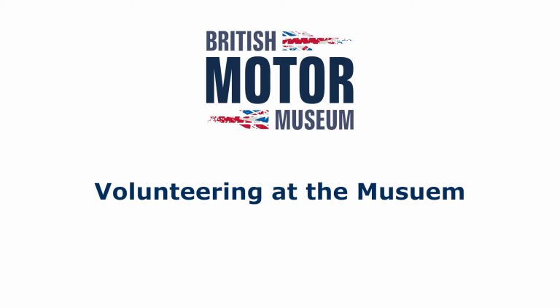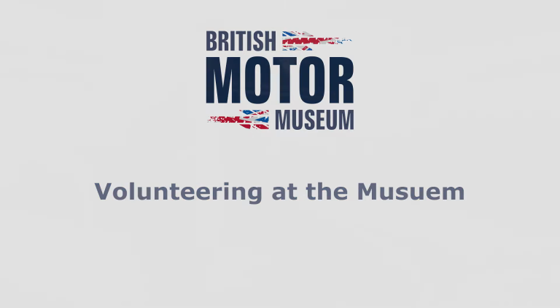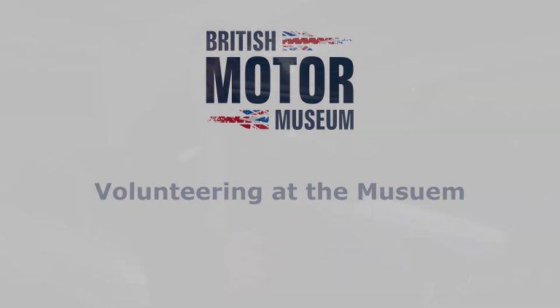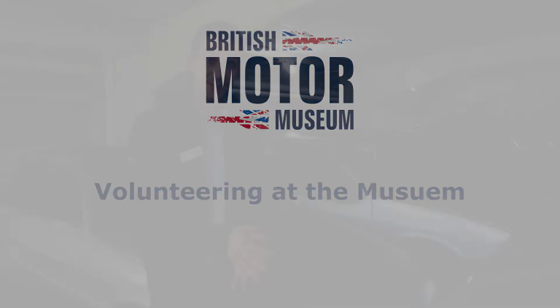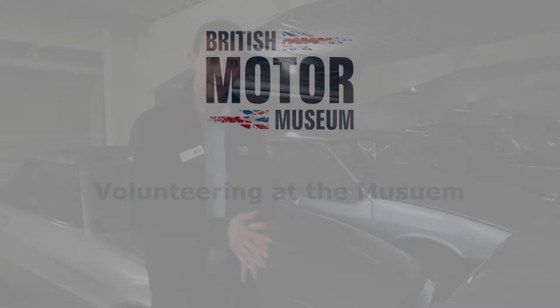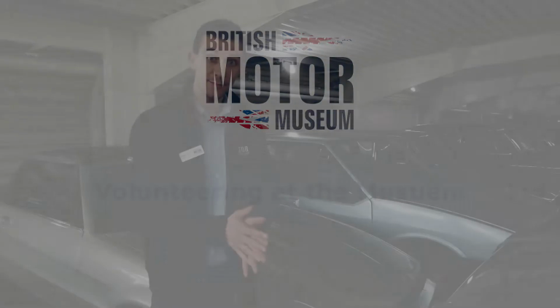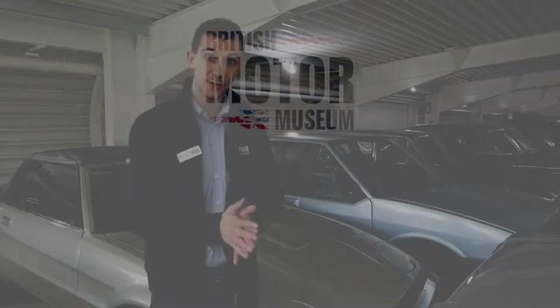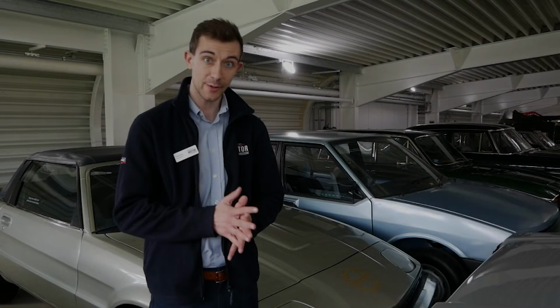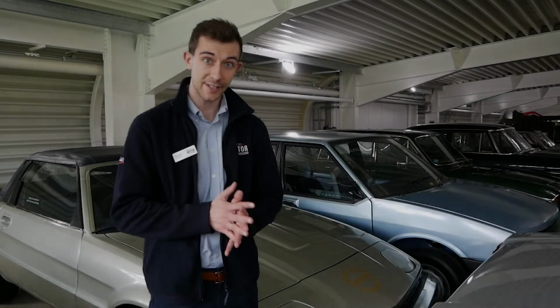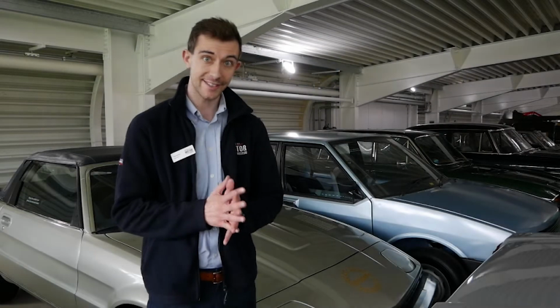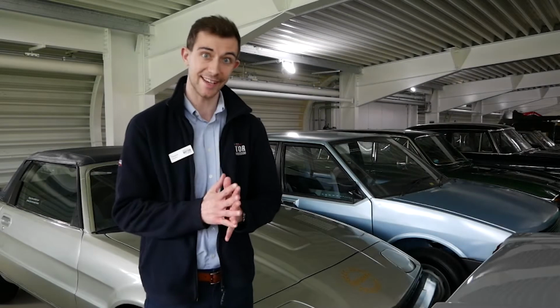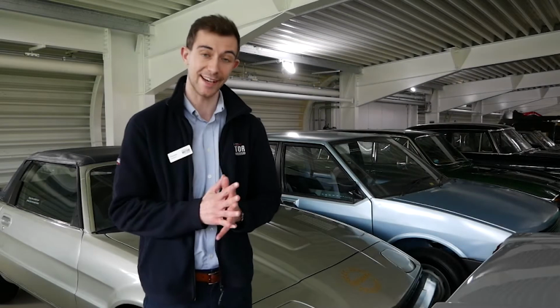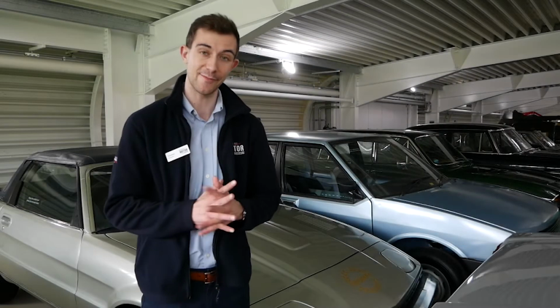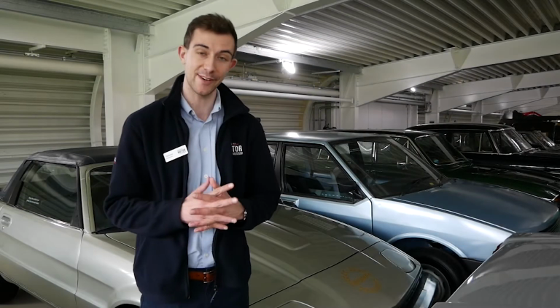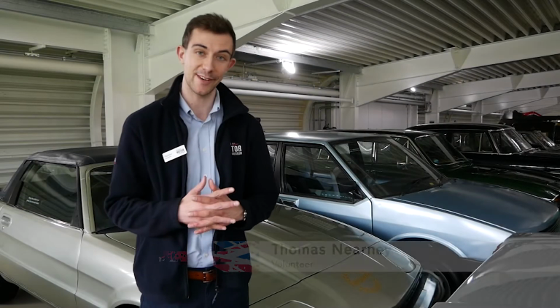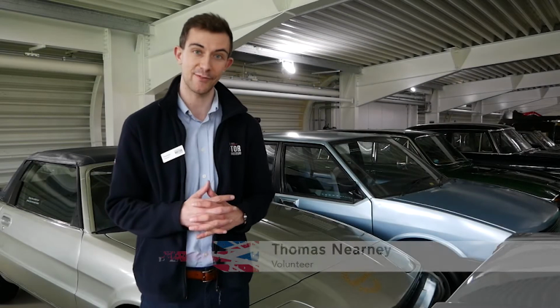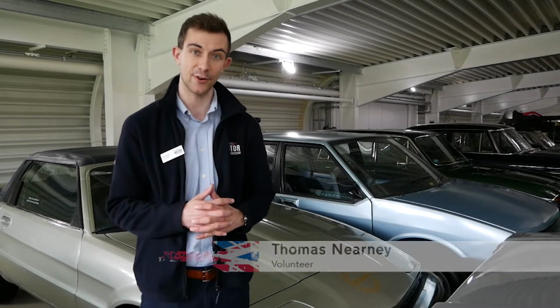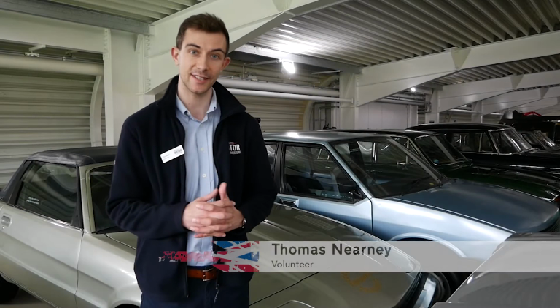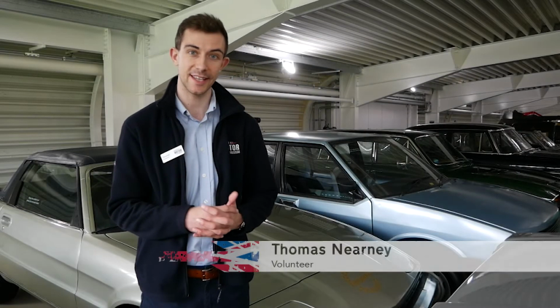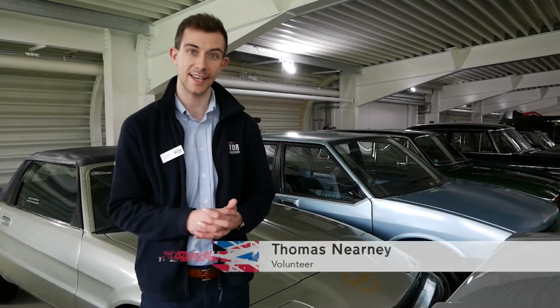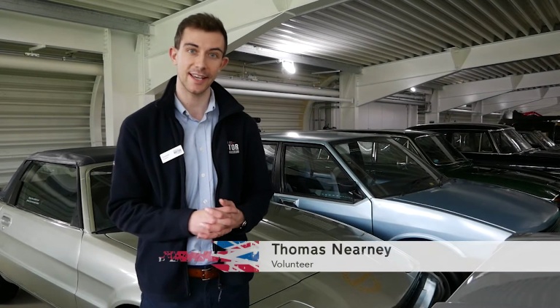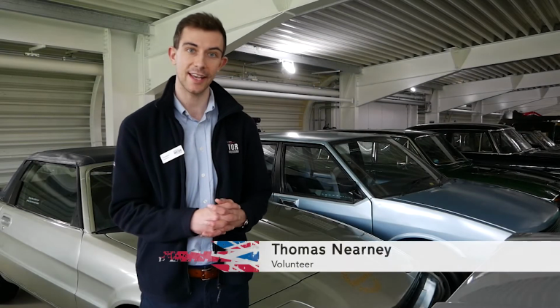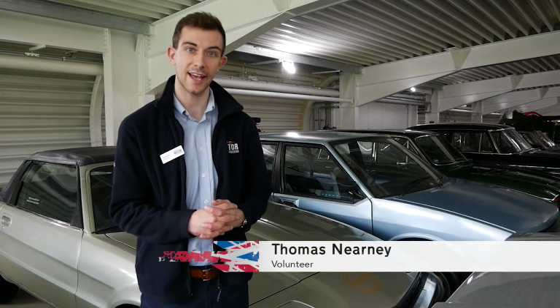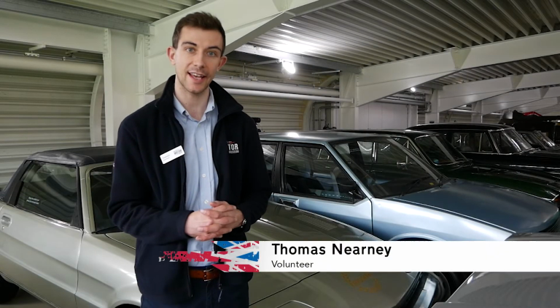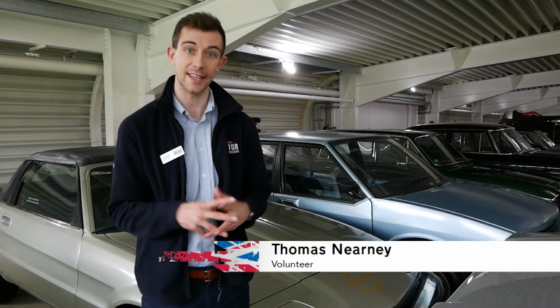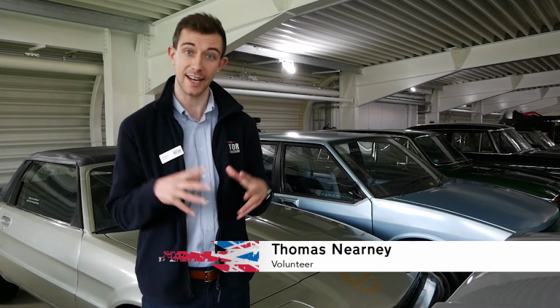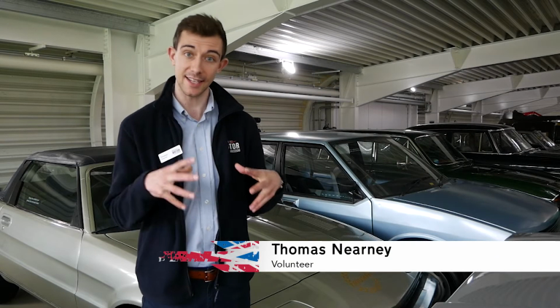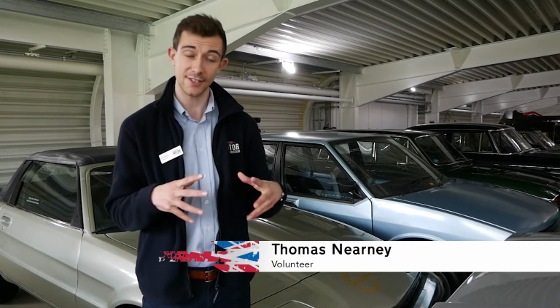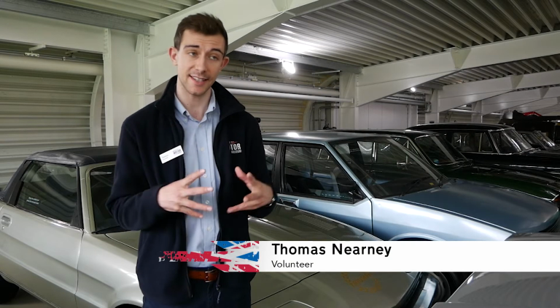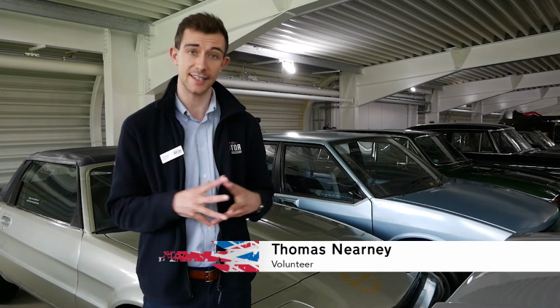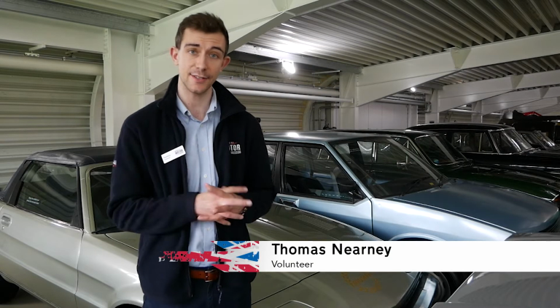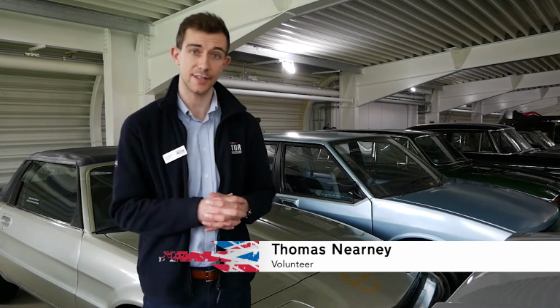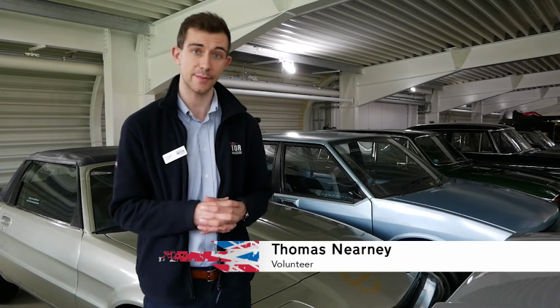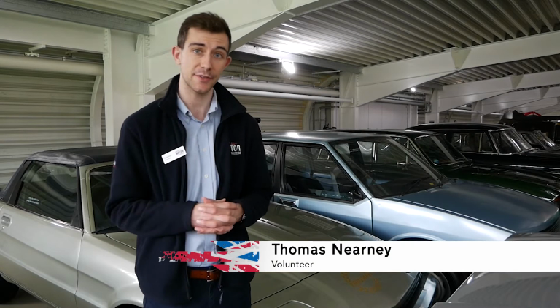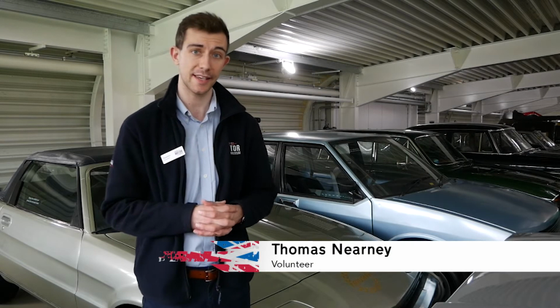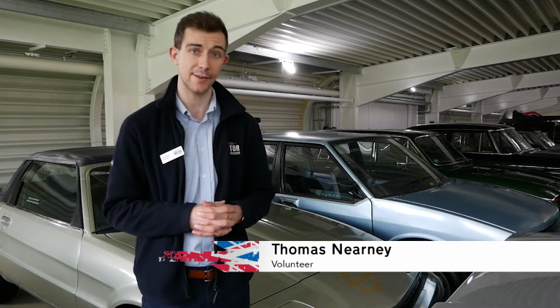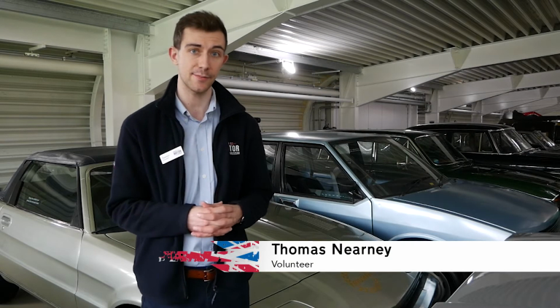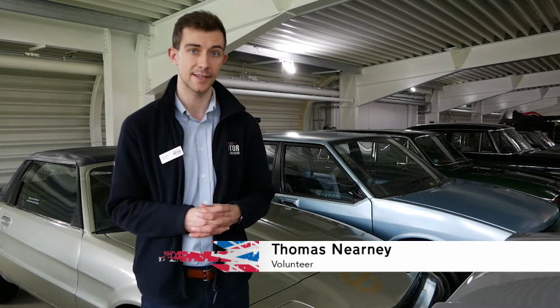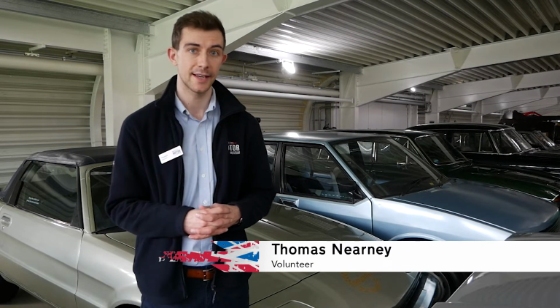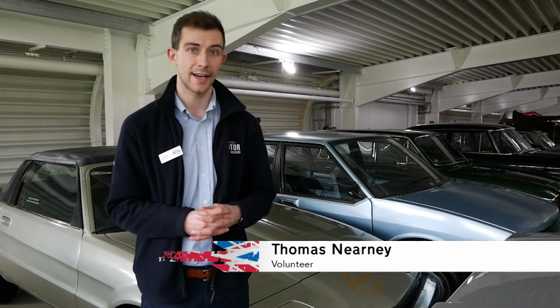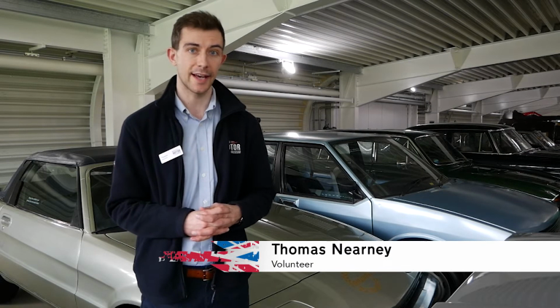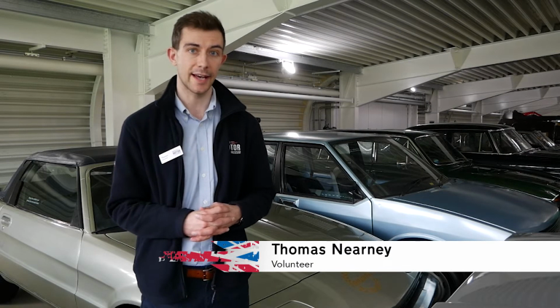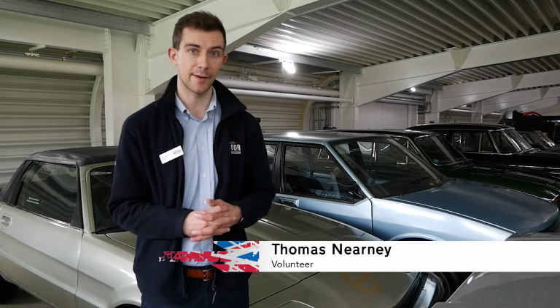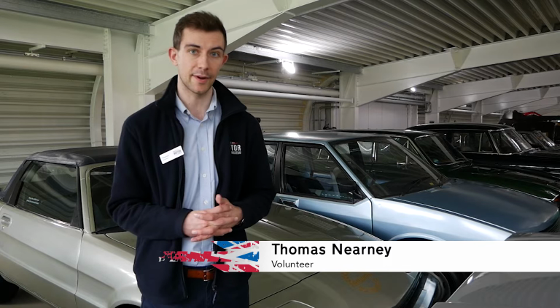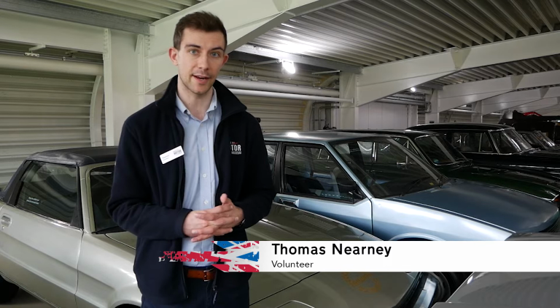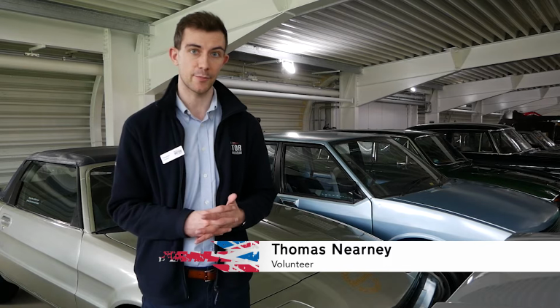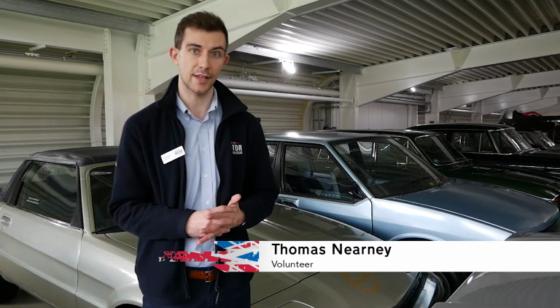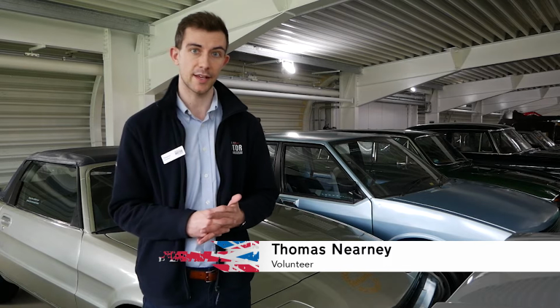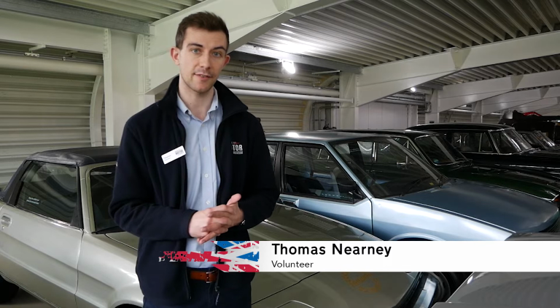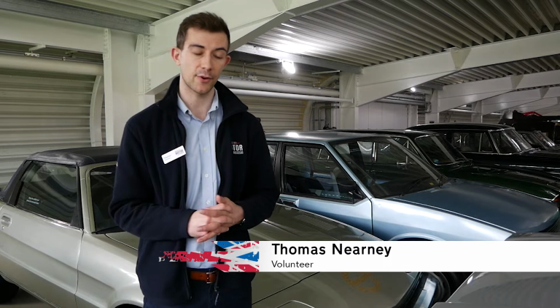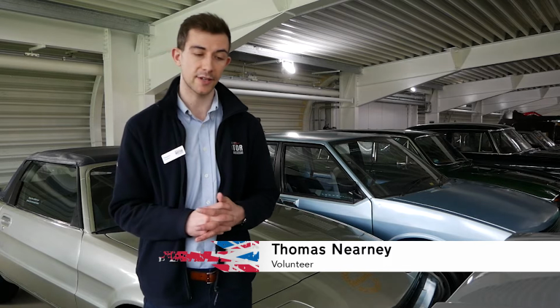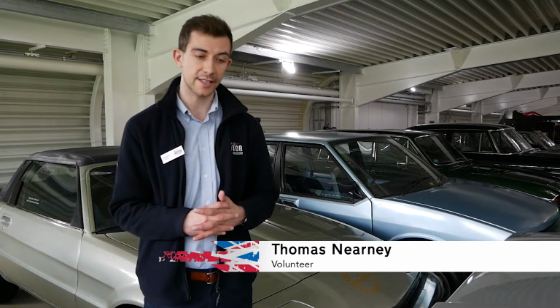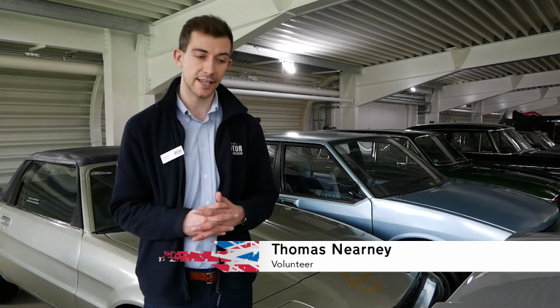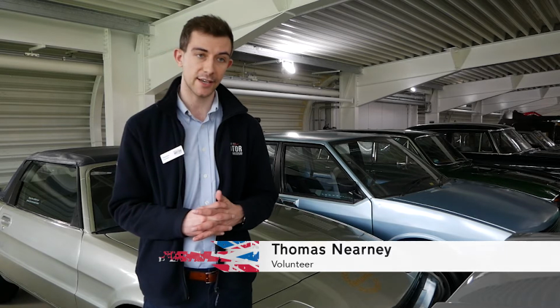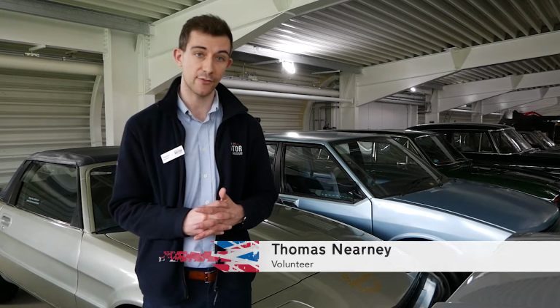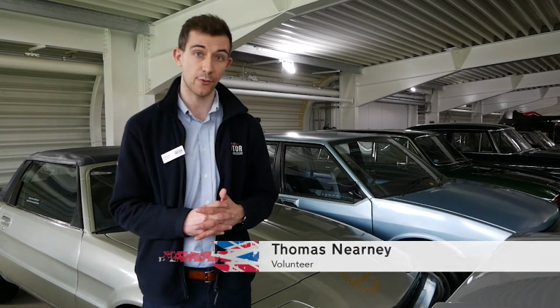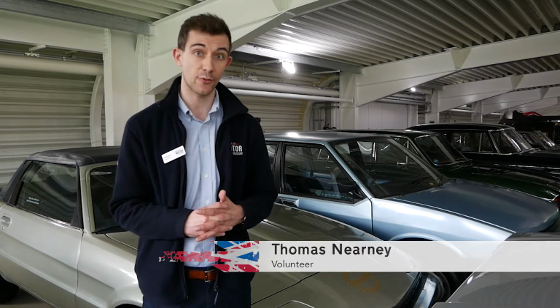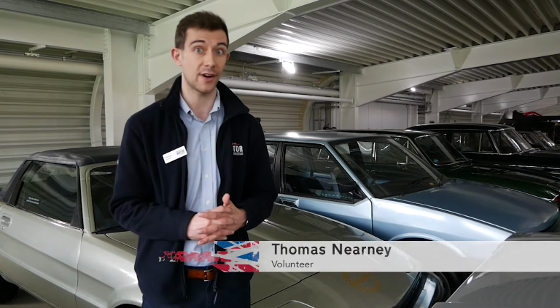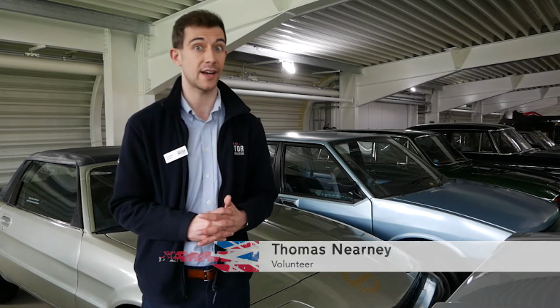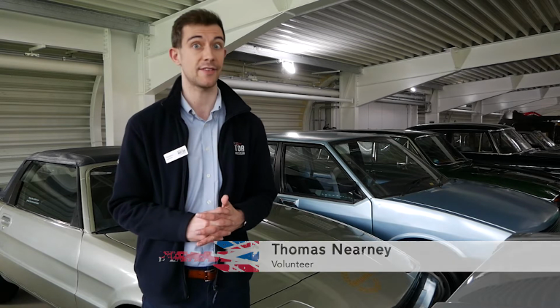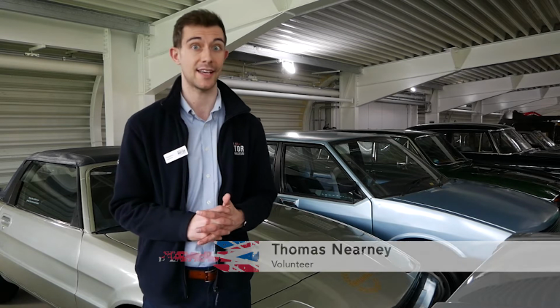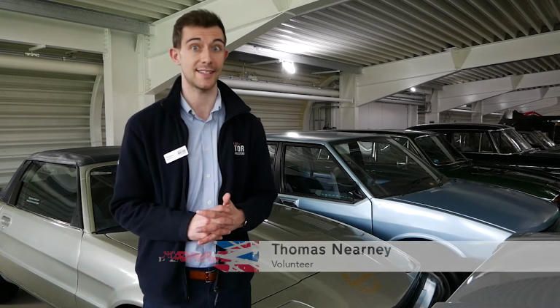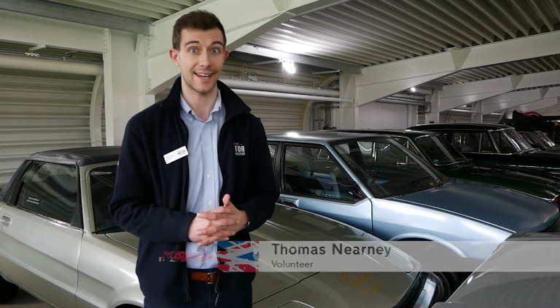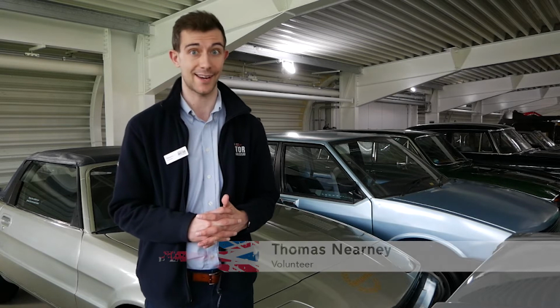I'm Thomas, I'm a volunteer at a collection centre at the museum. I've been a volunteer for five years now.